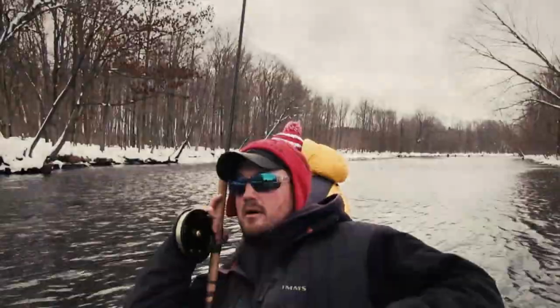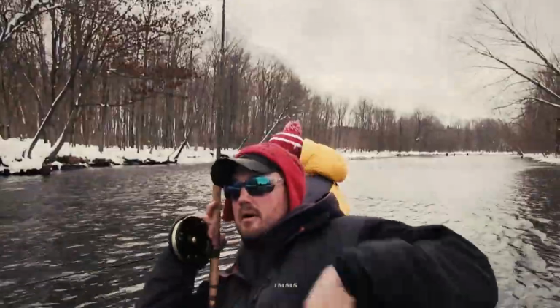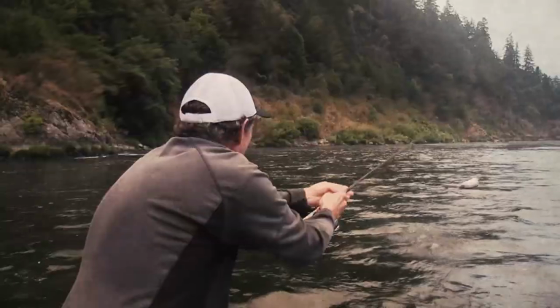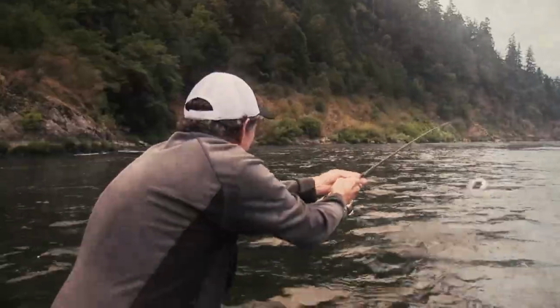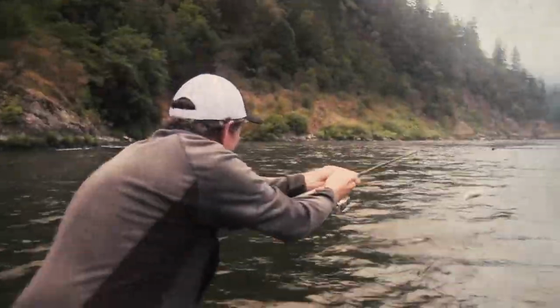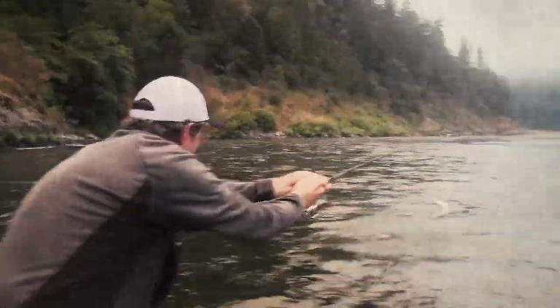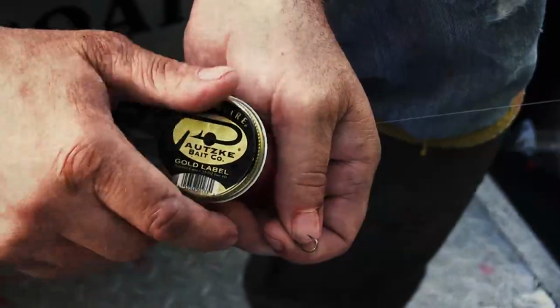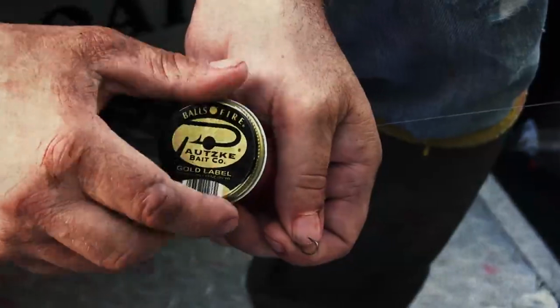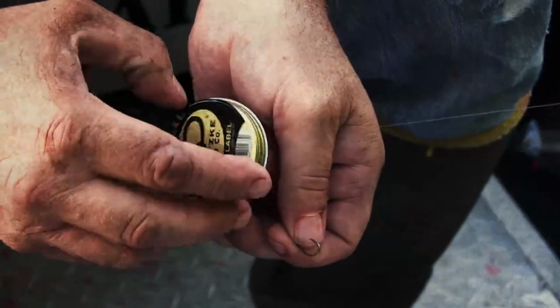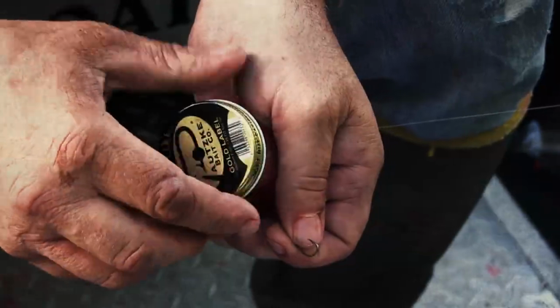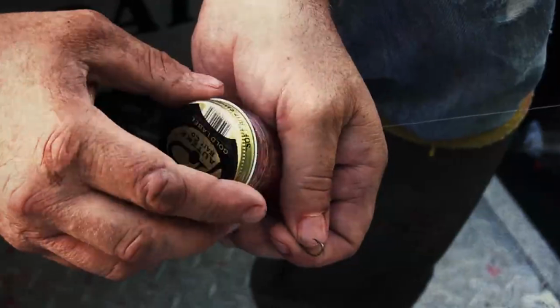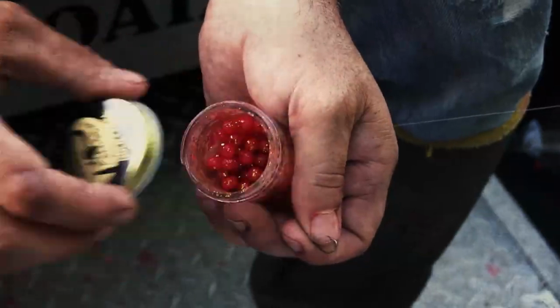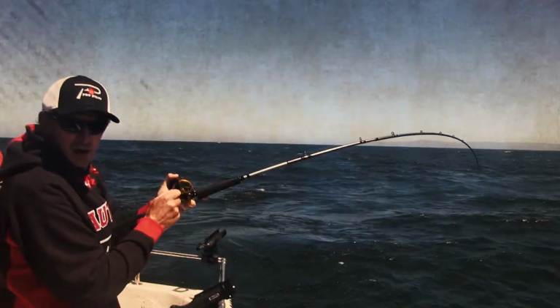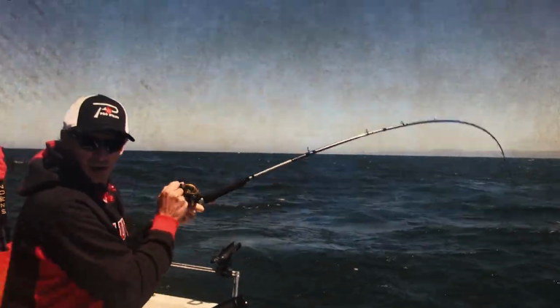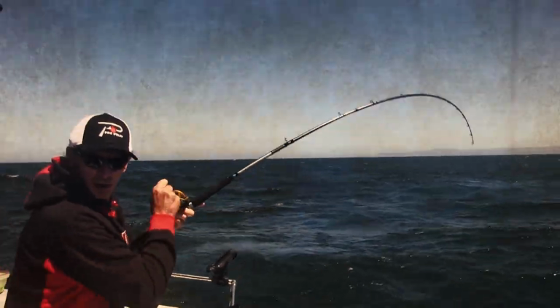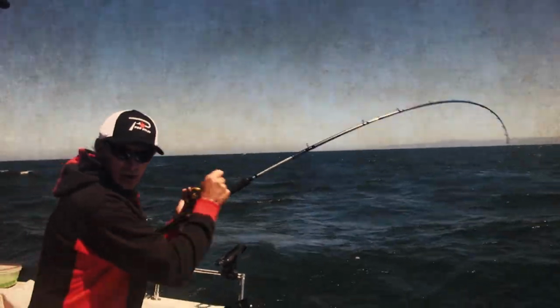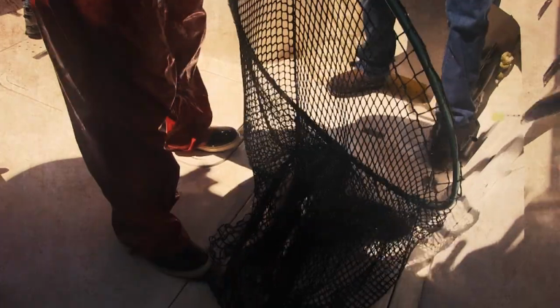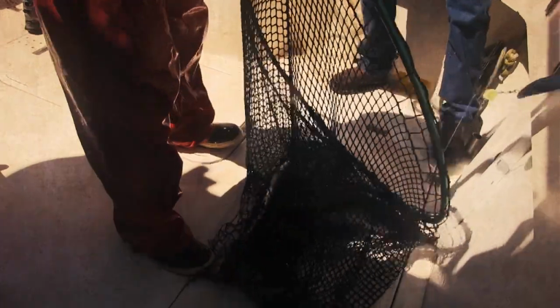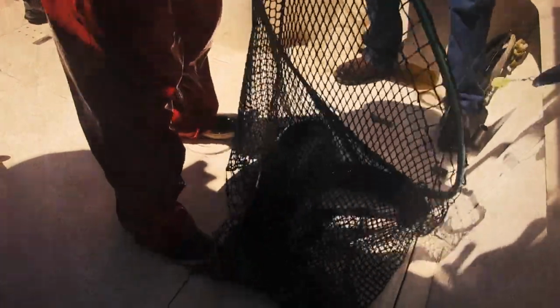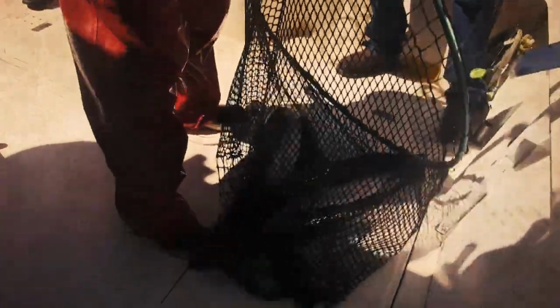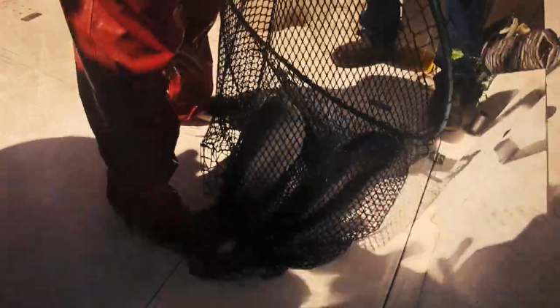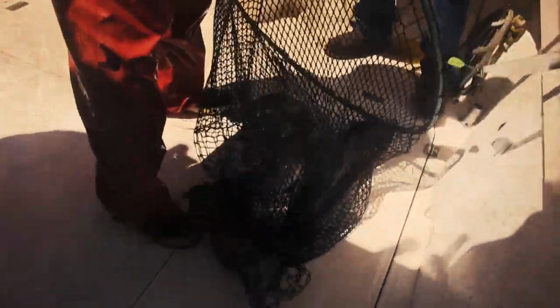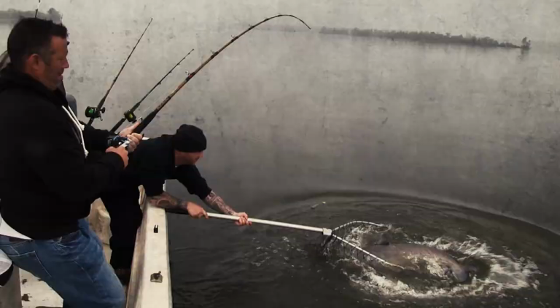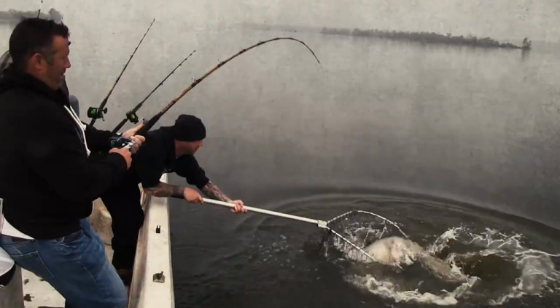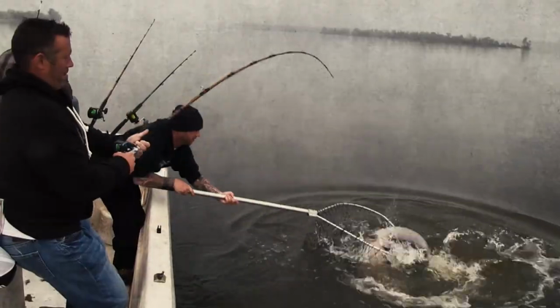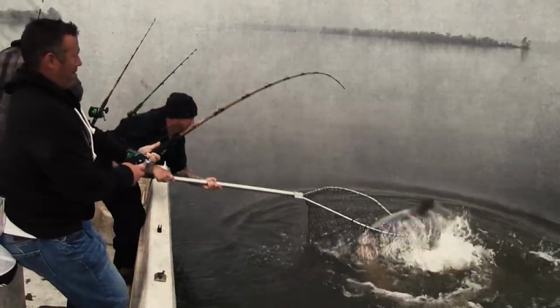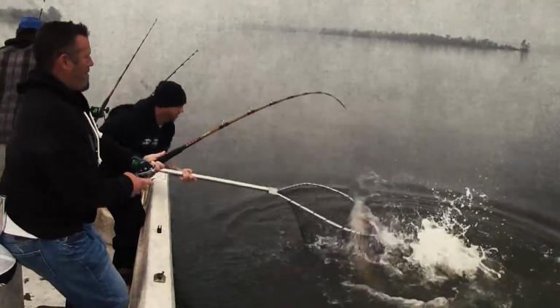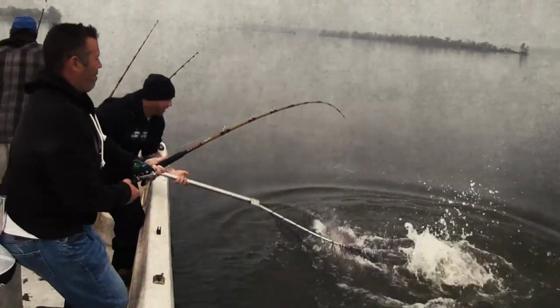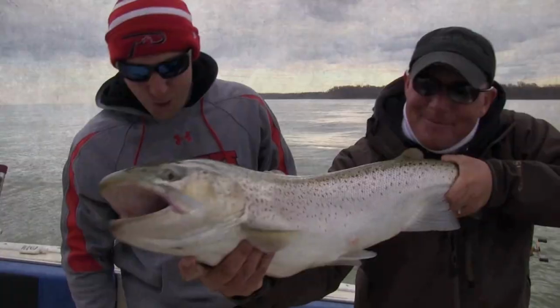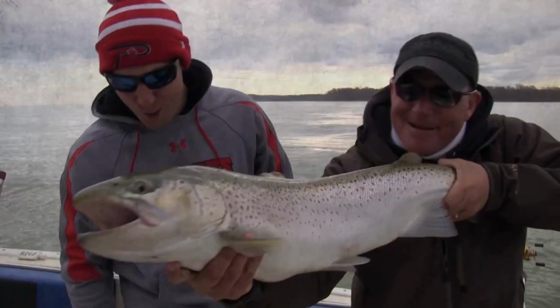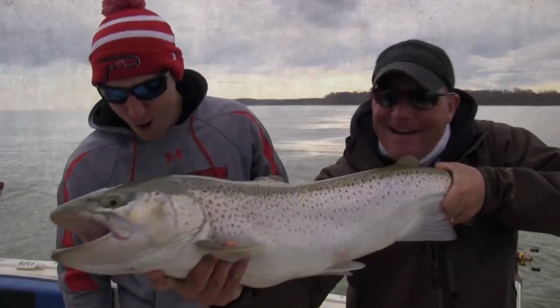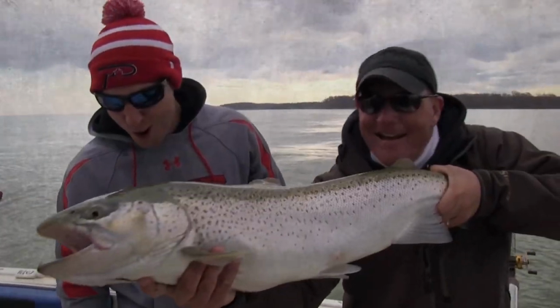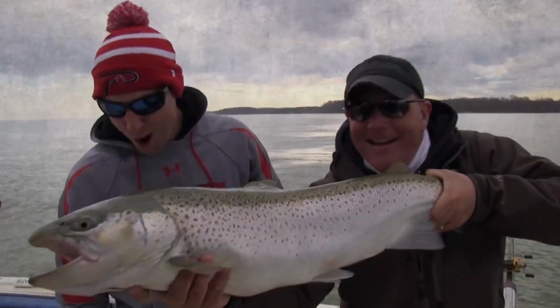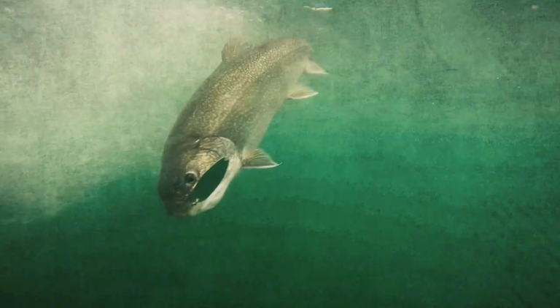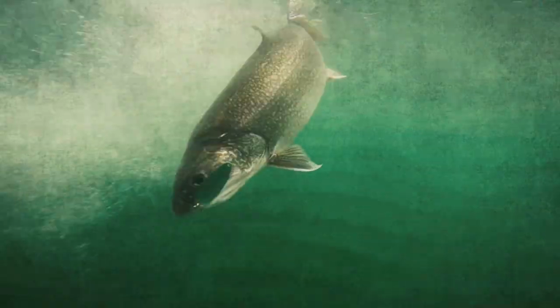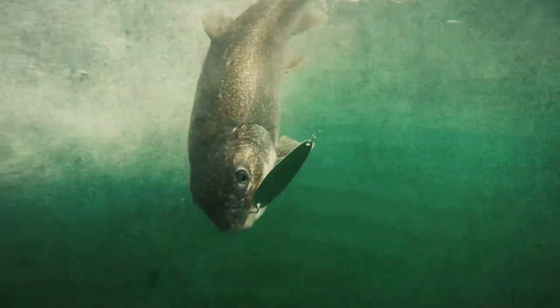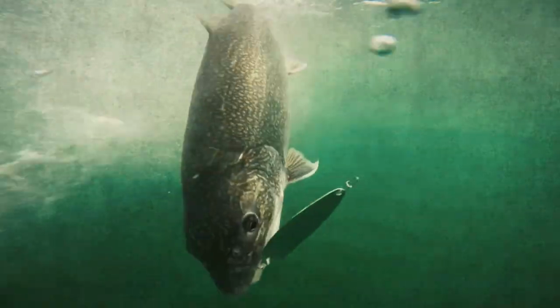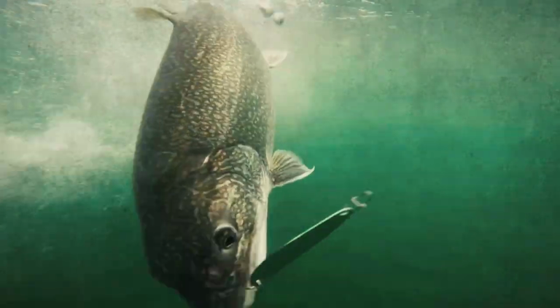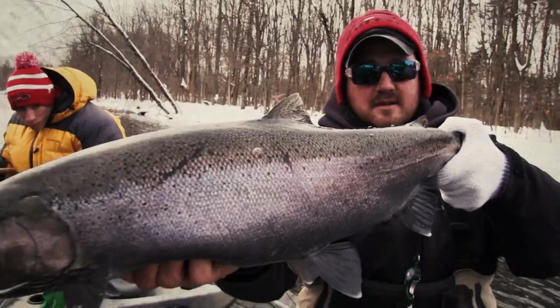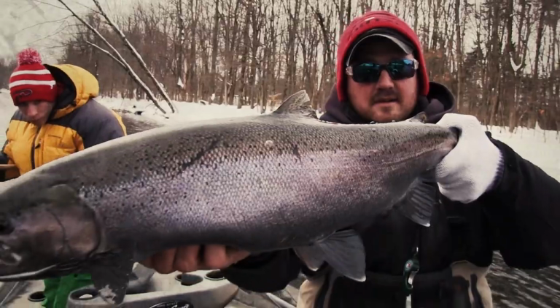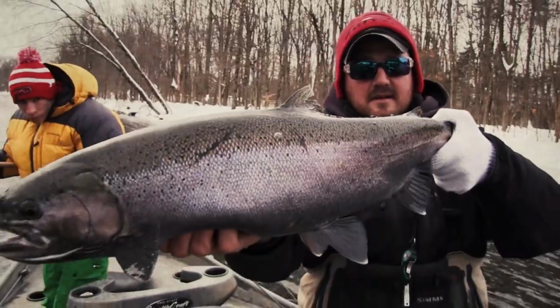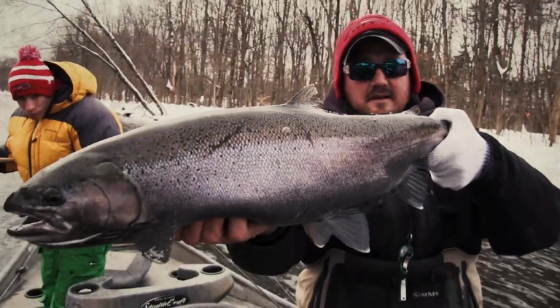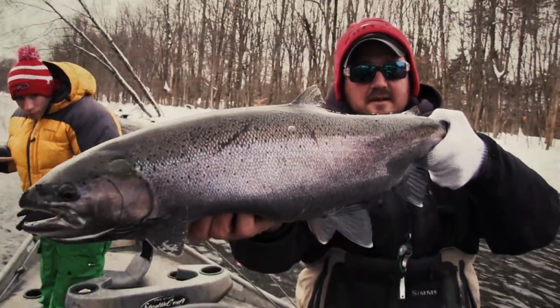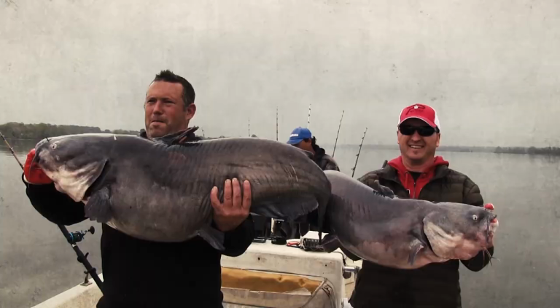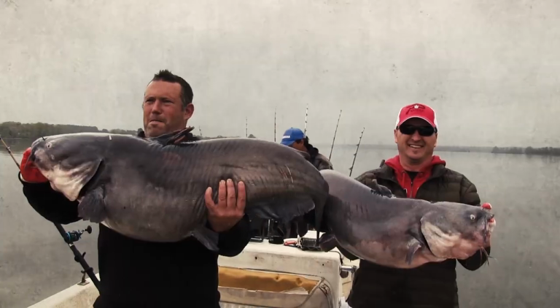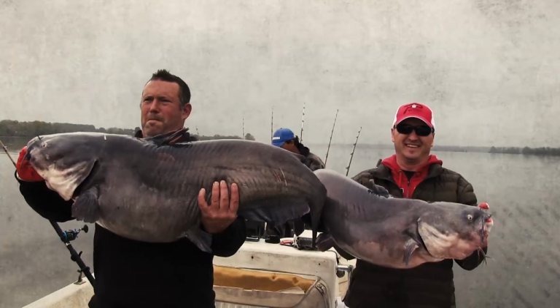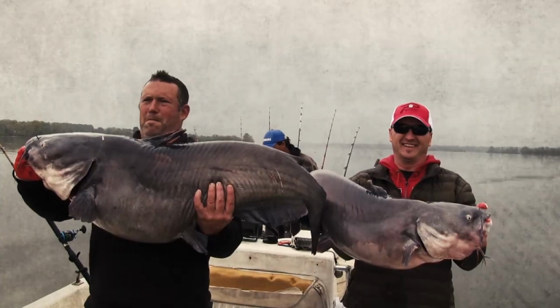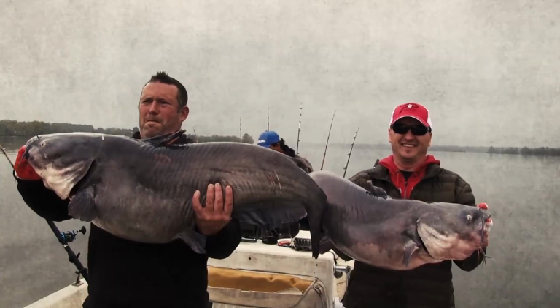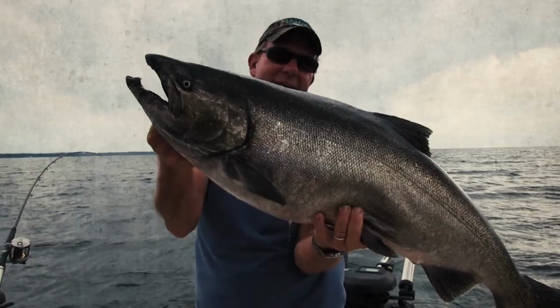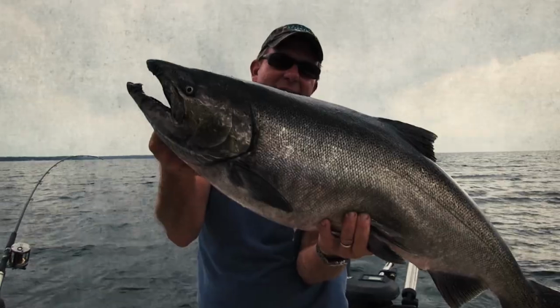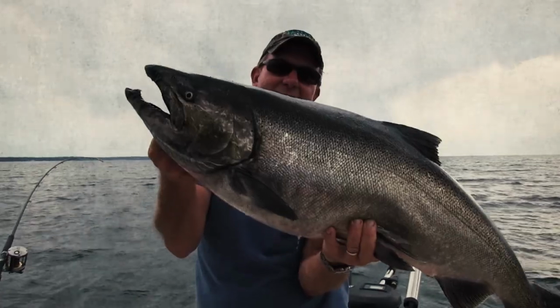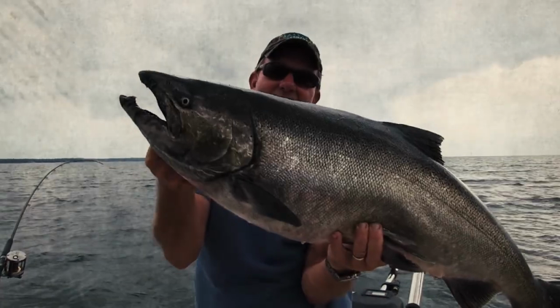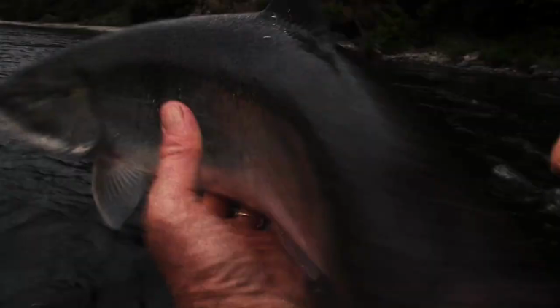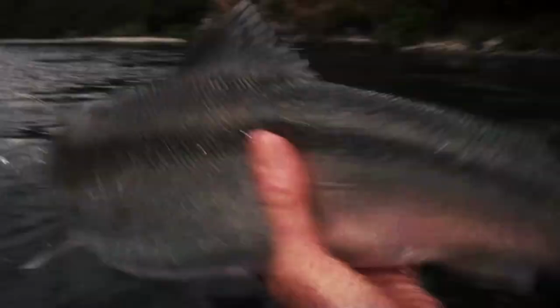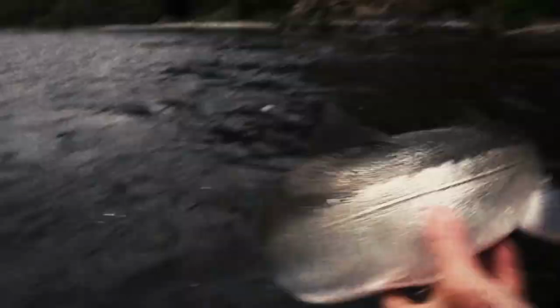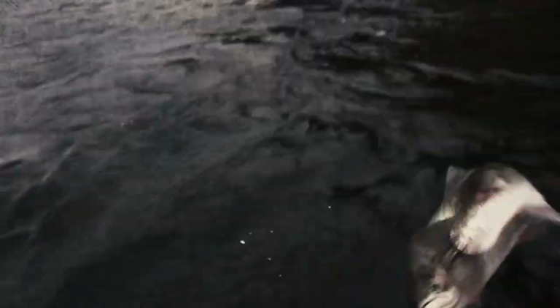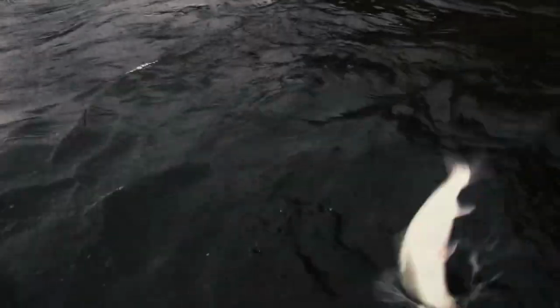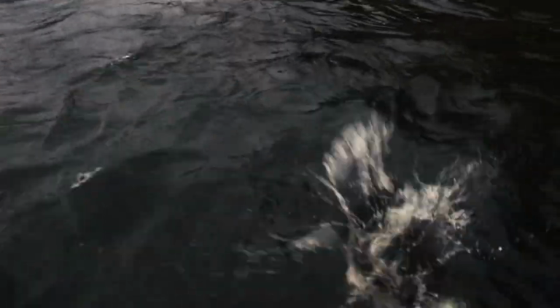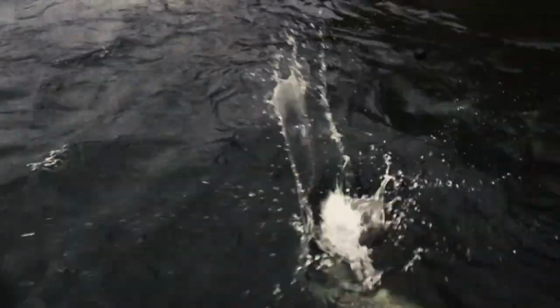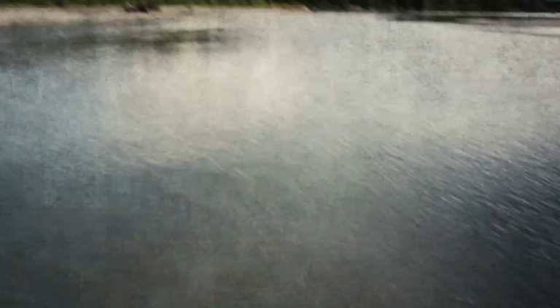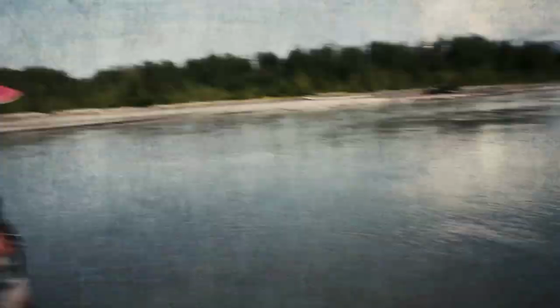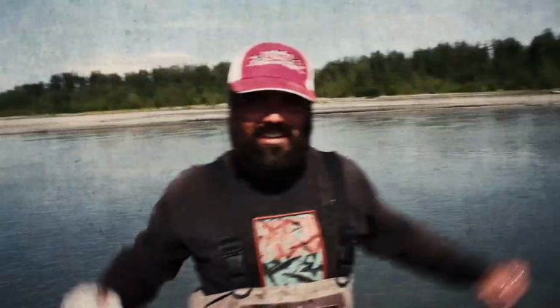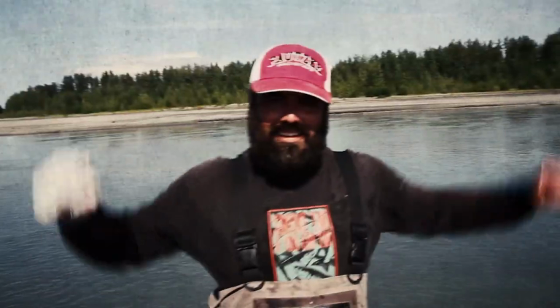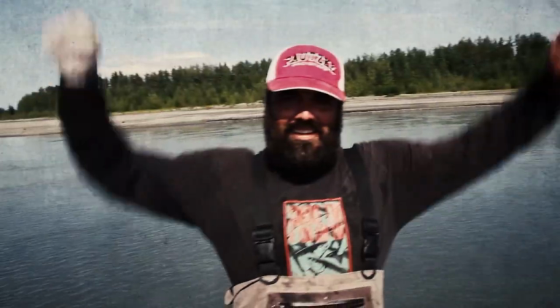I tell you where the fish are — get in there. That's a nice fish! Bam. Woo!